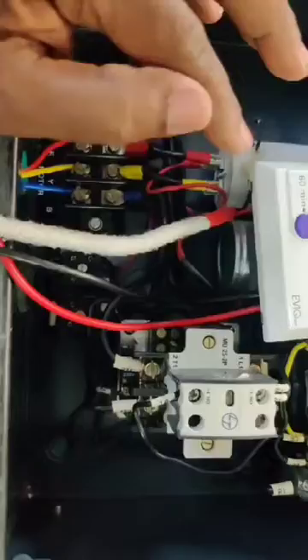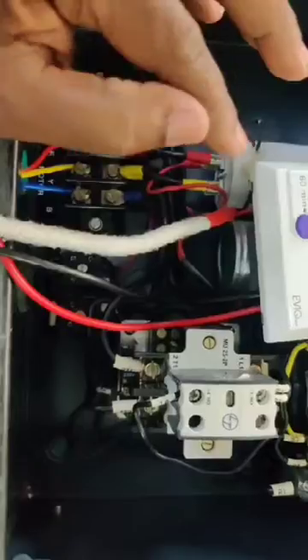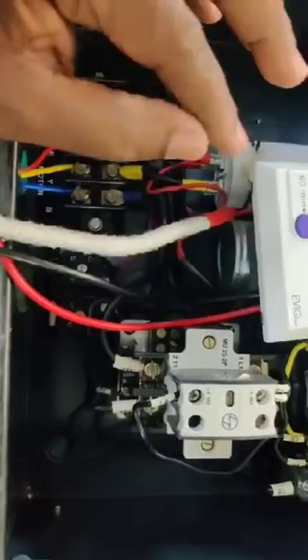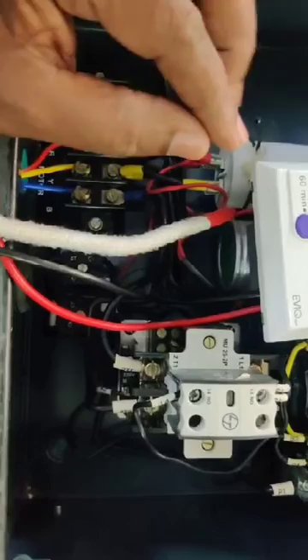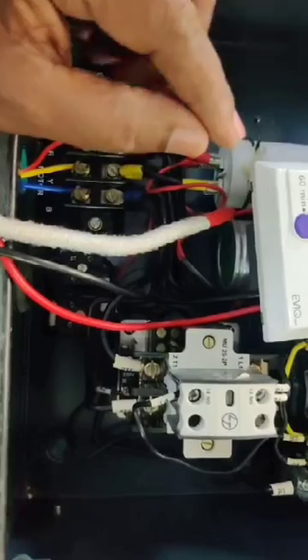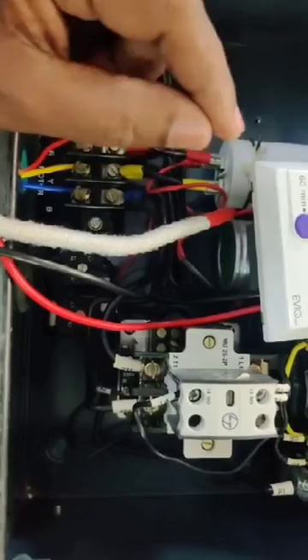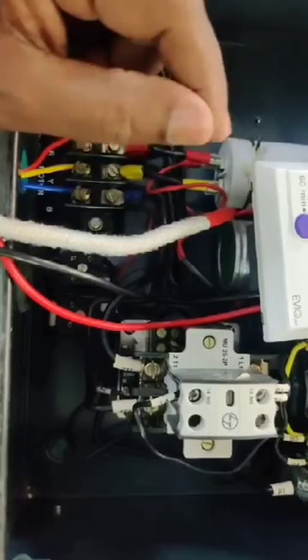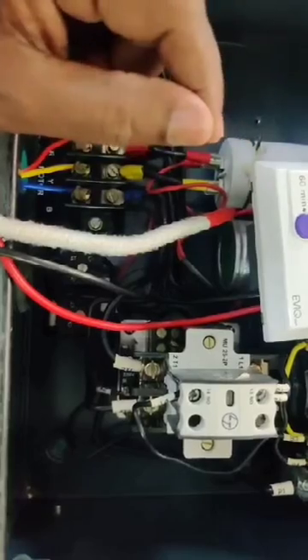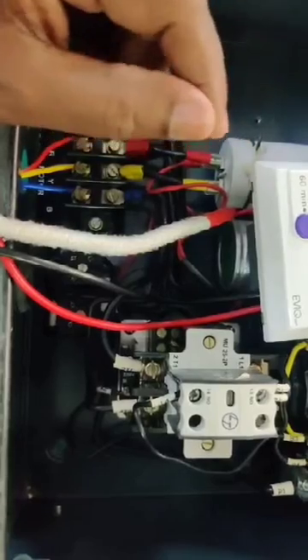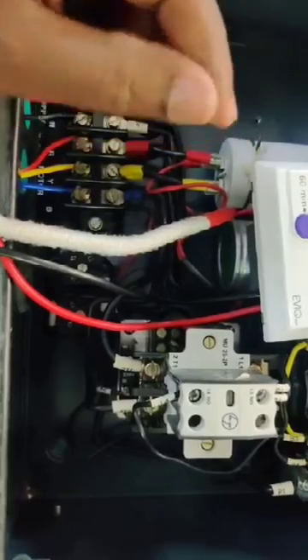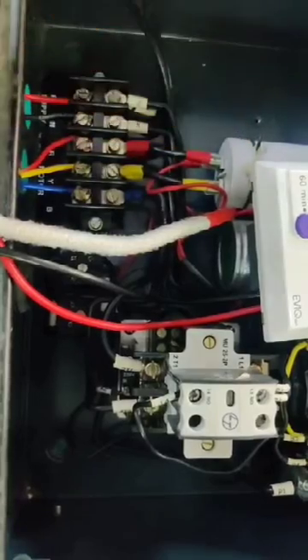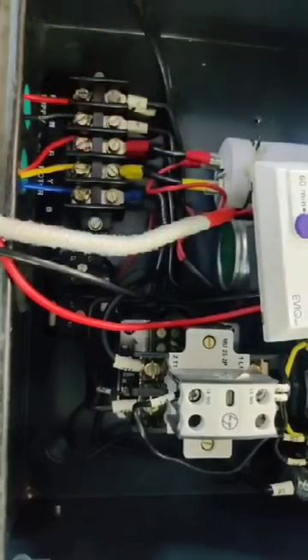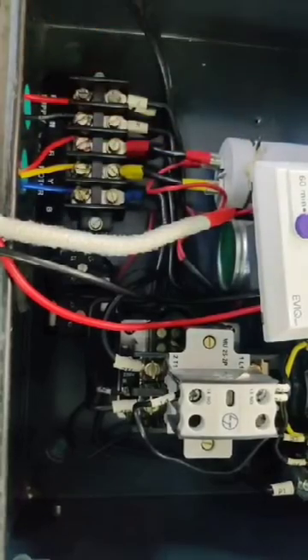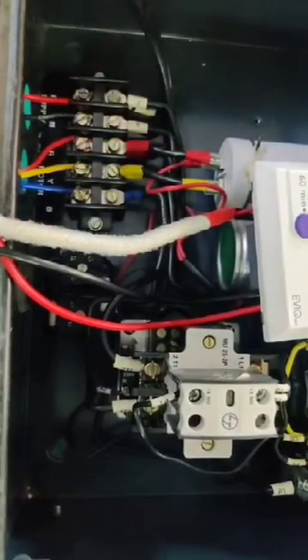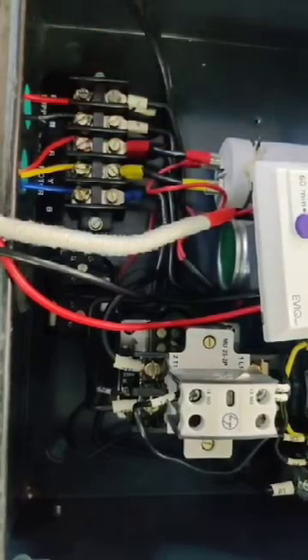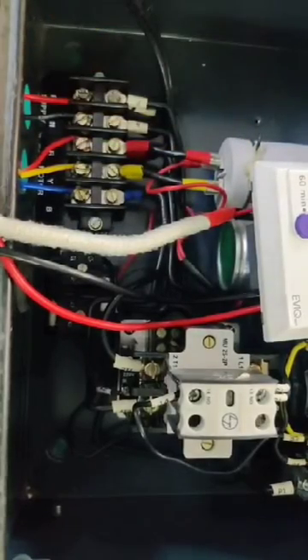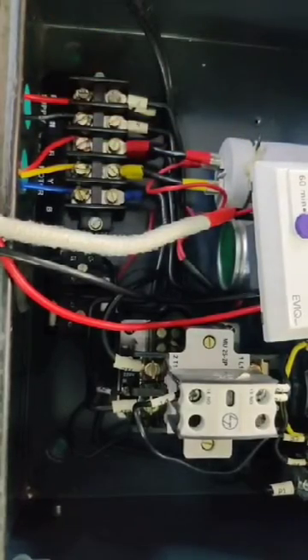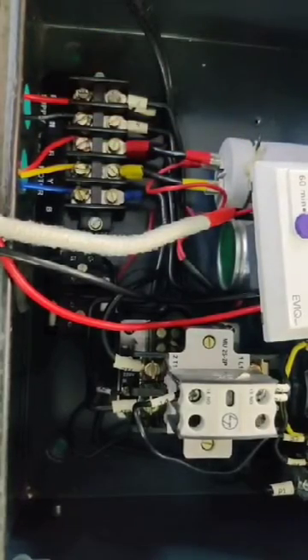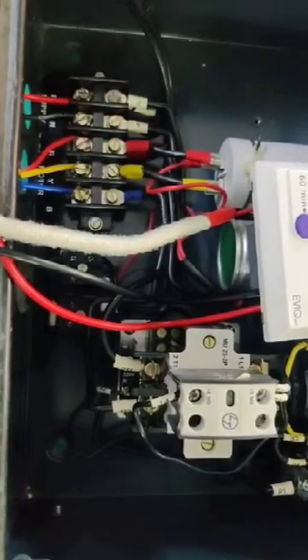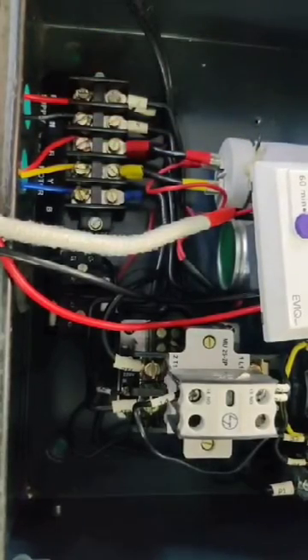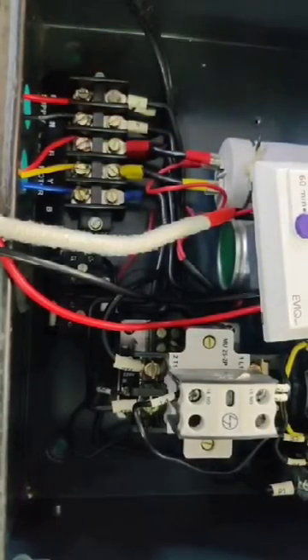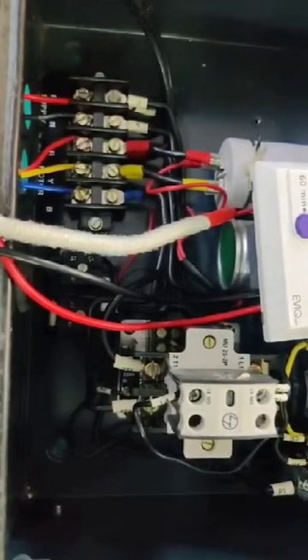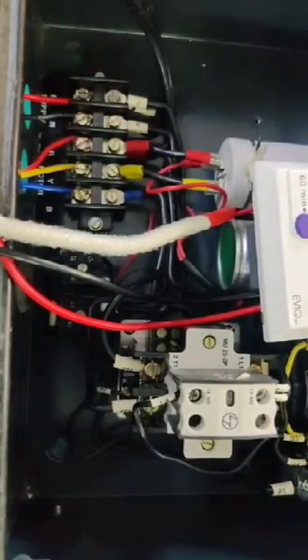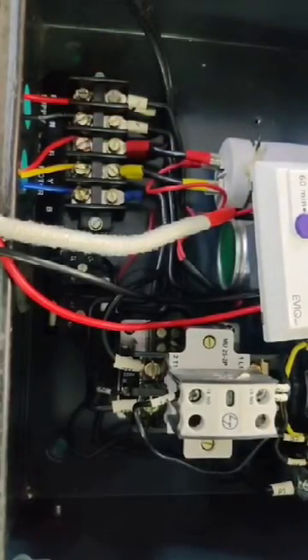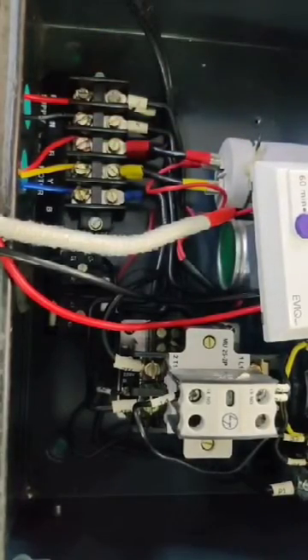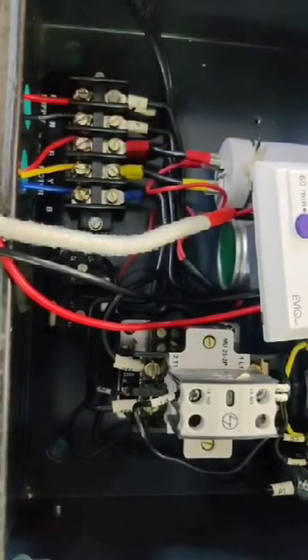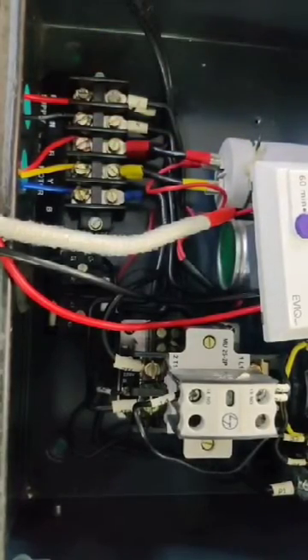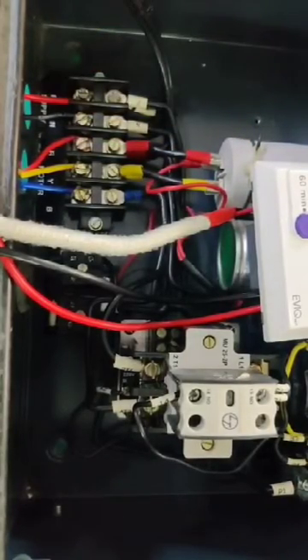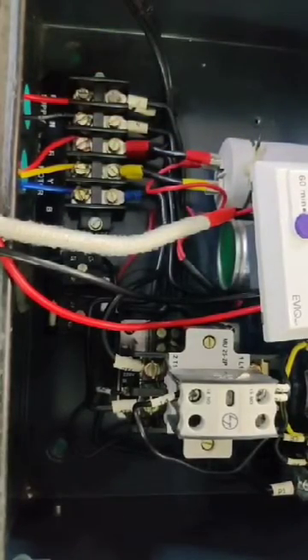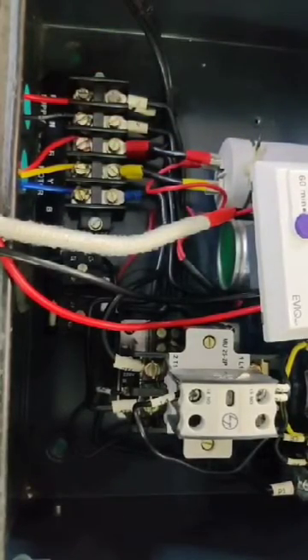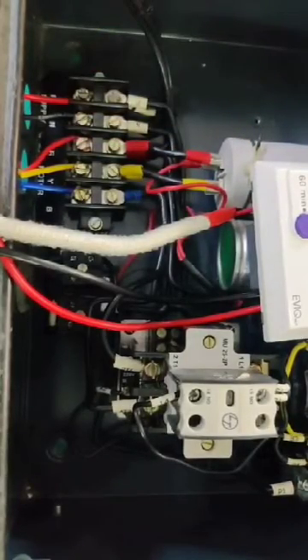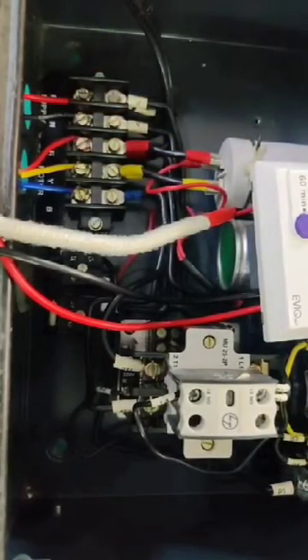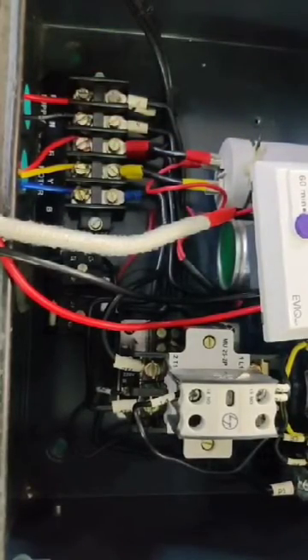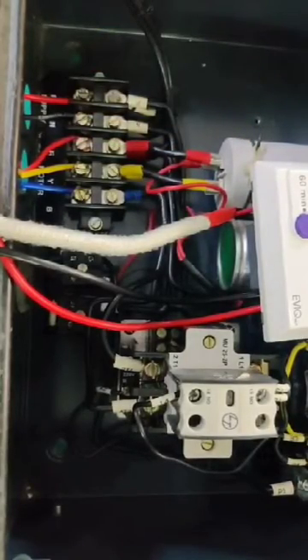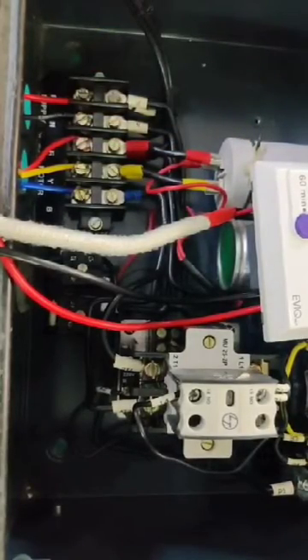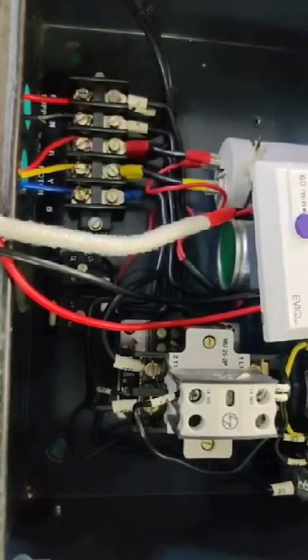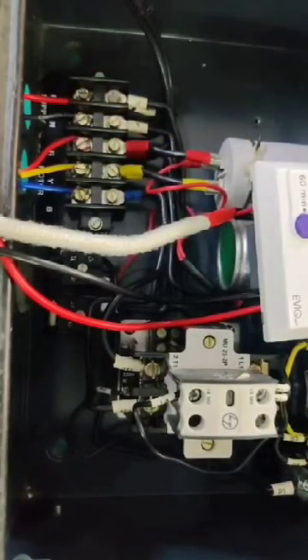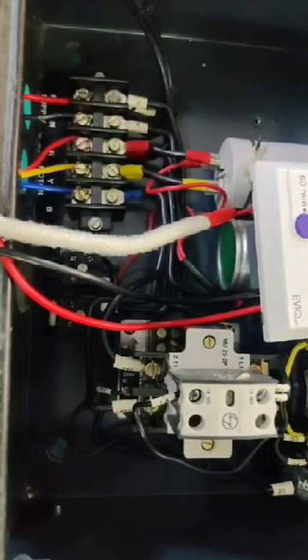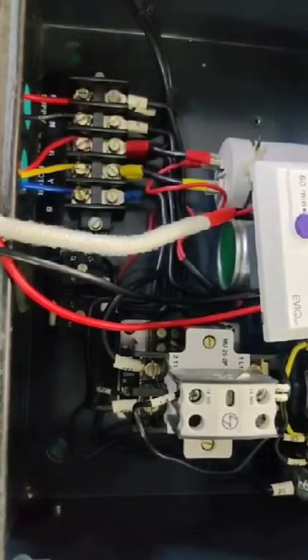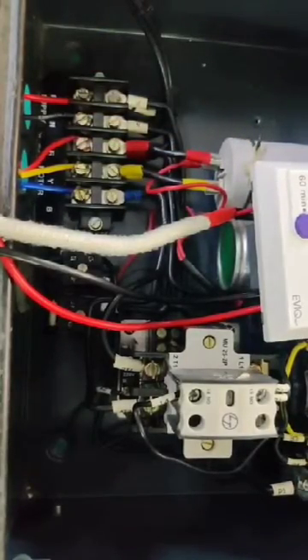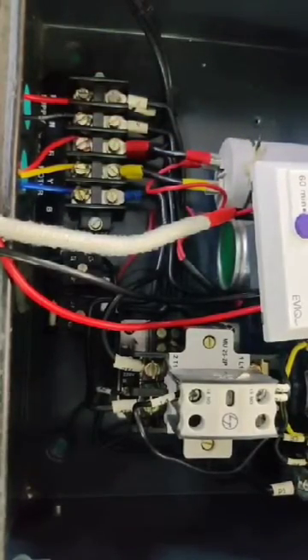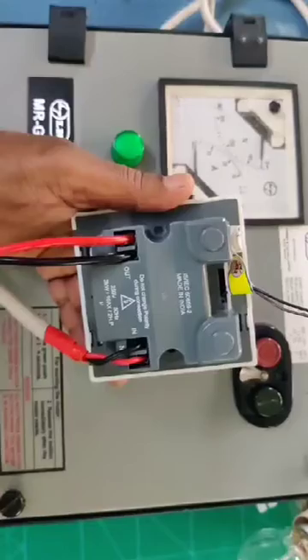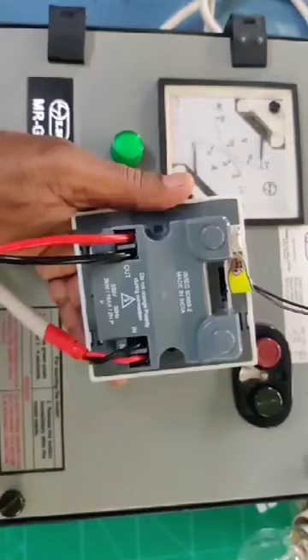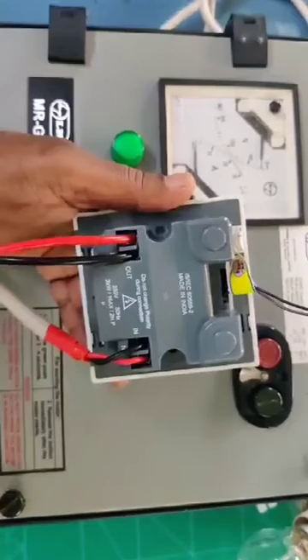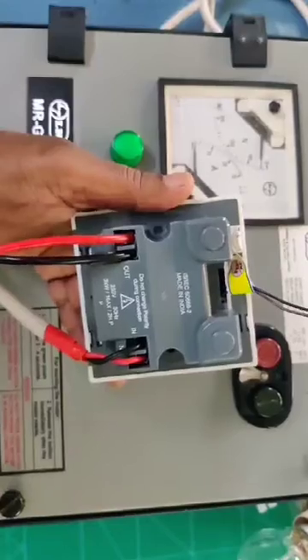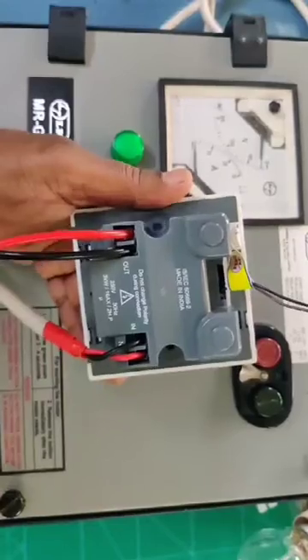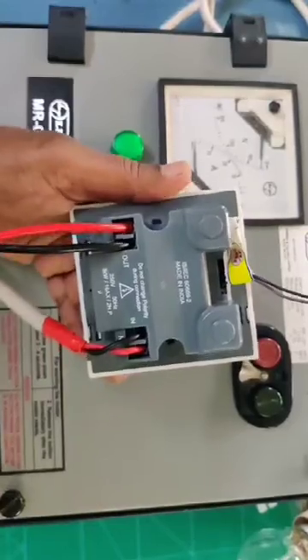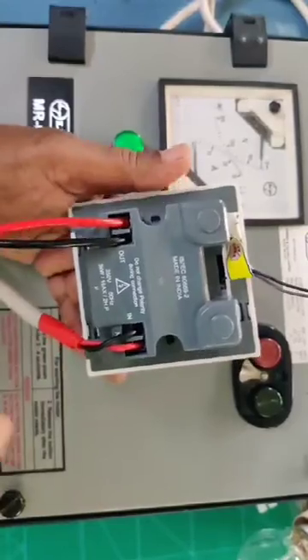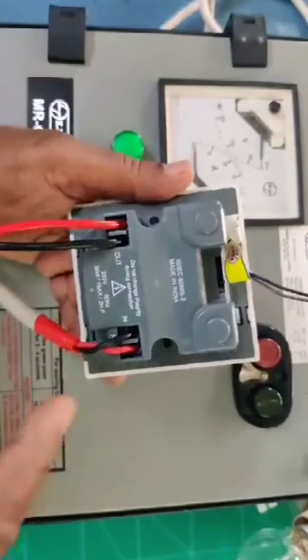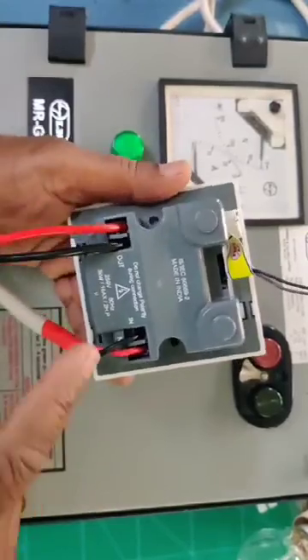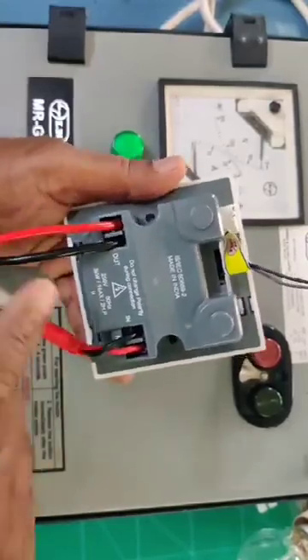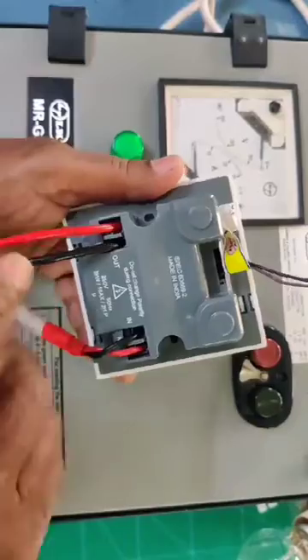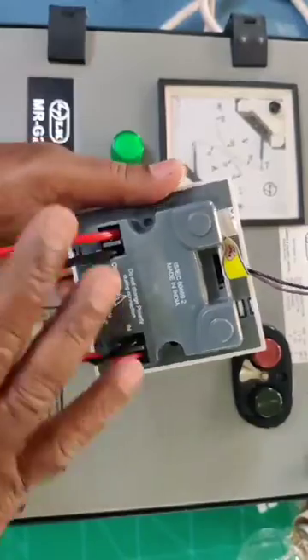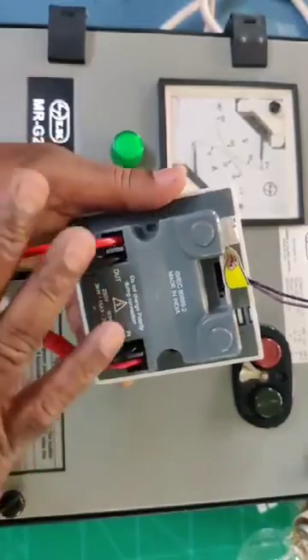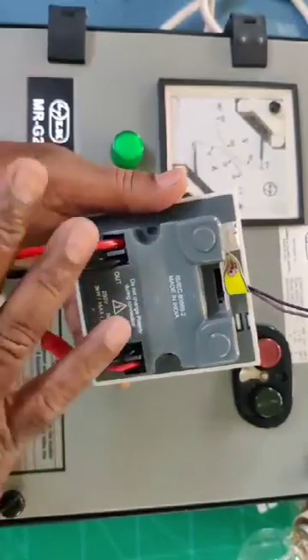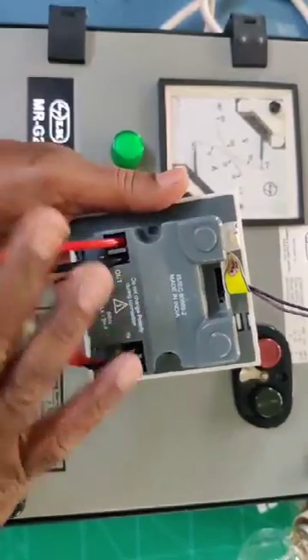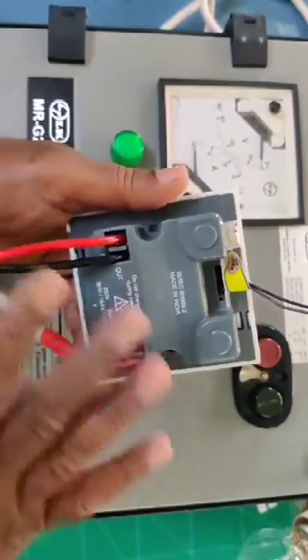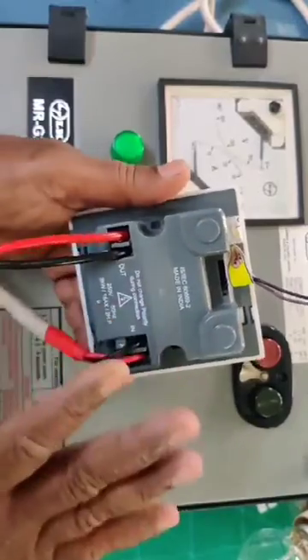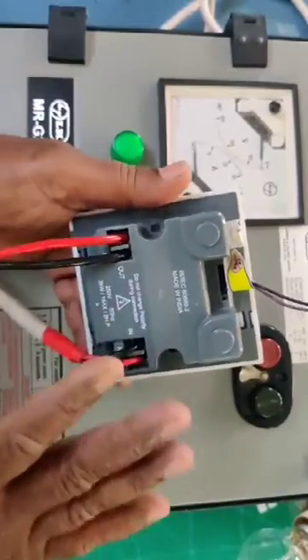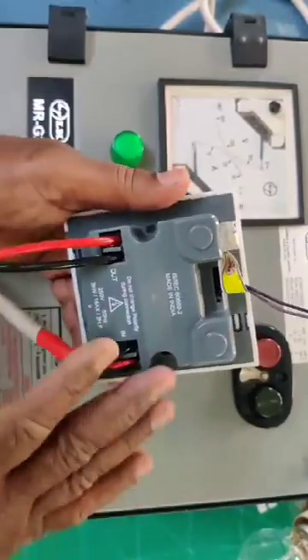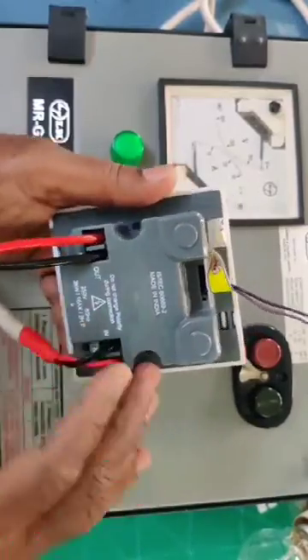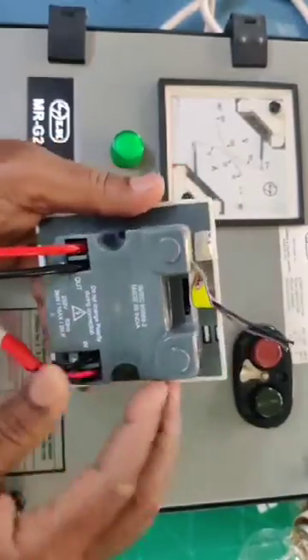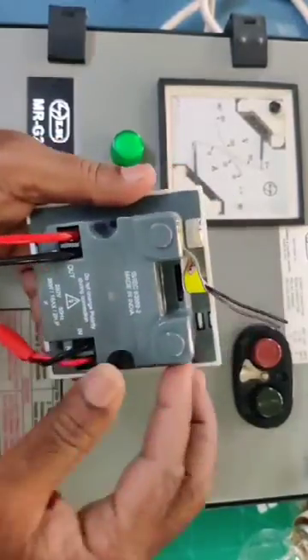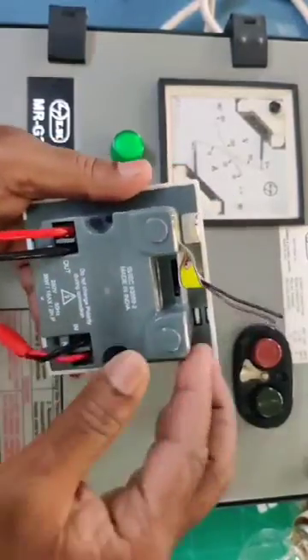When you make the connection, please make sure line goes to line and neutral goes to neutral — do not reverse them. Now the connection is complete.